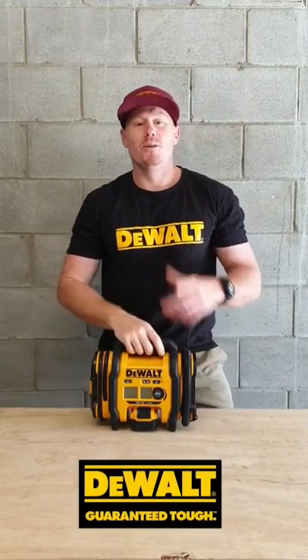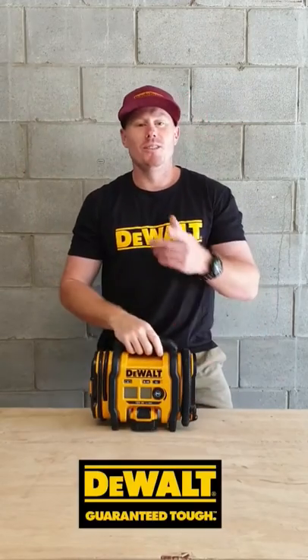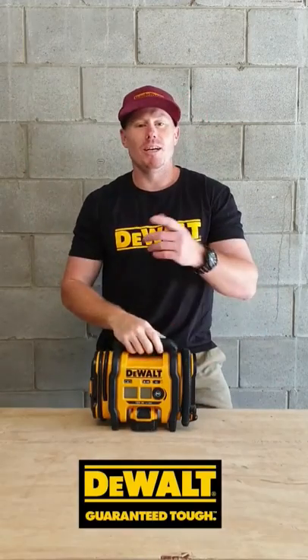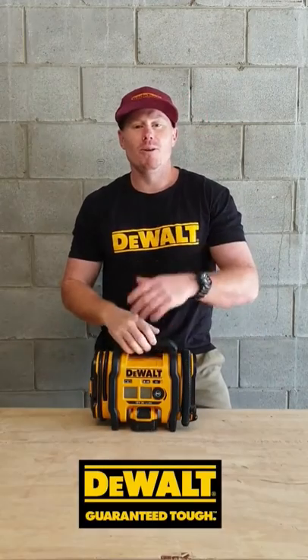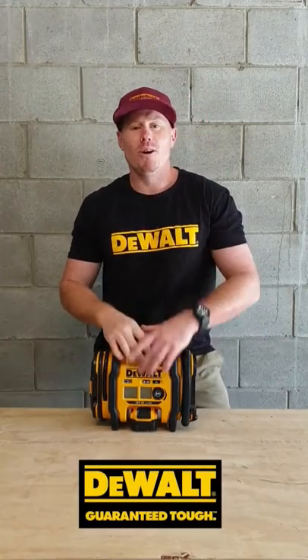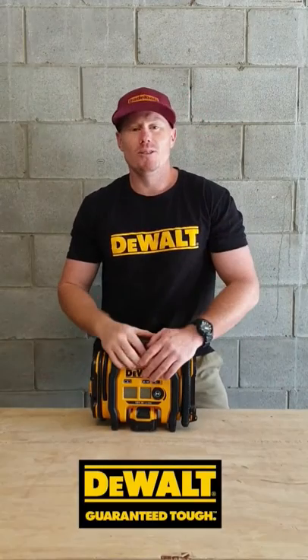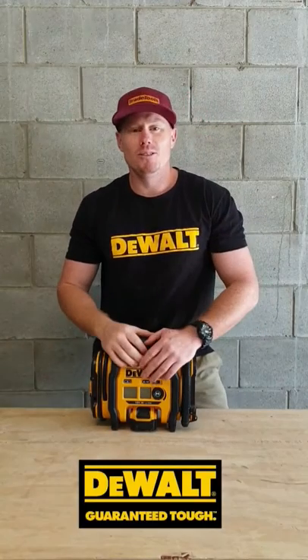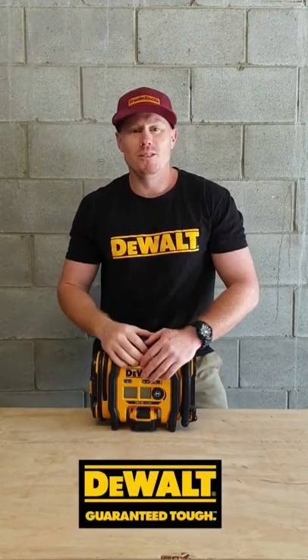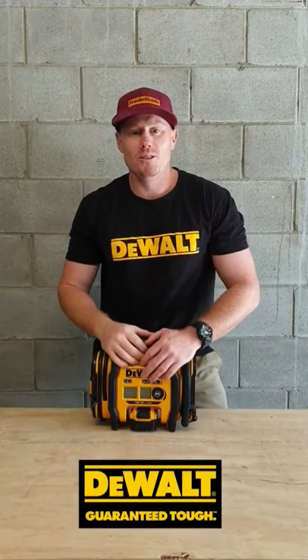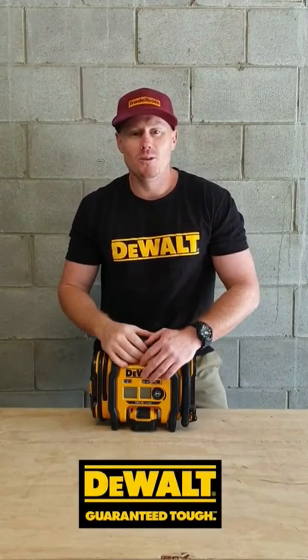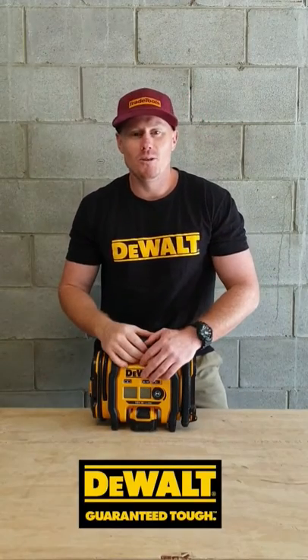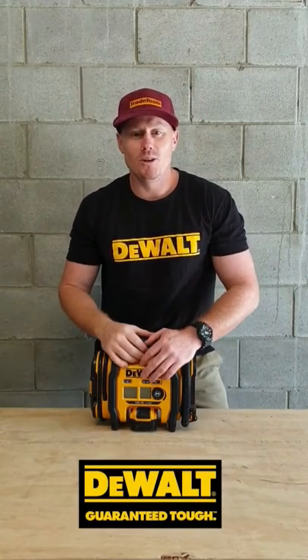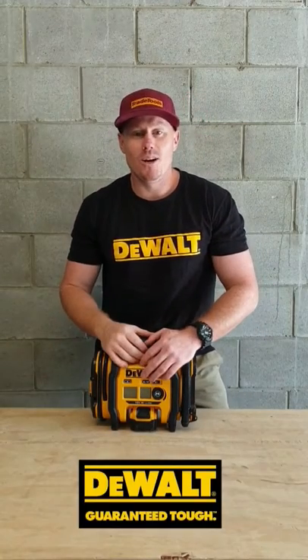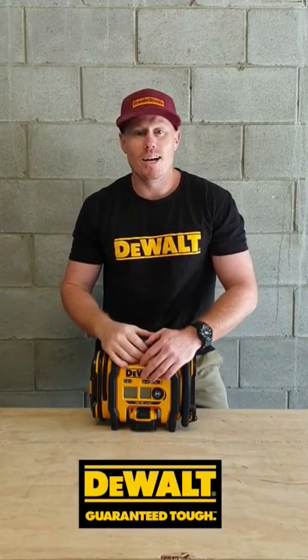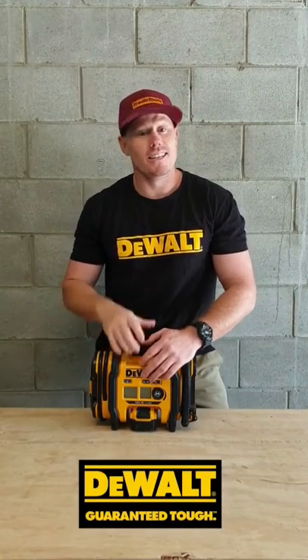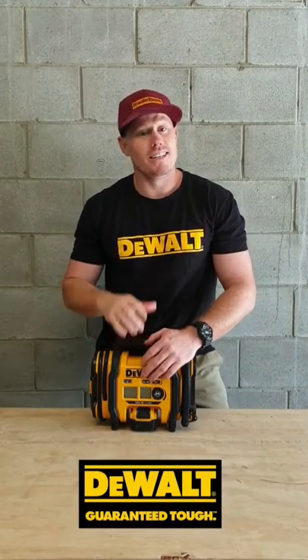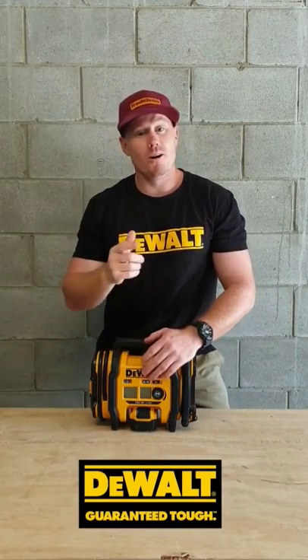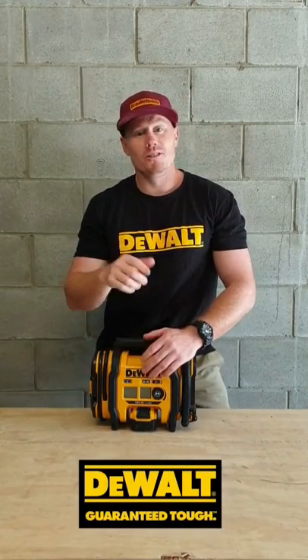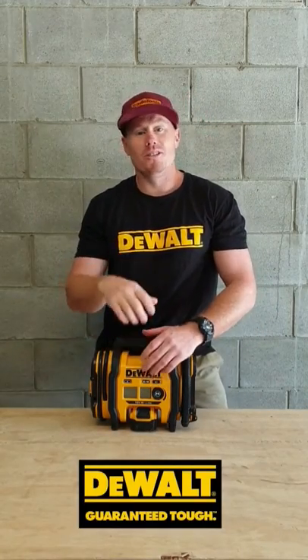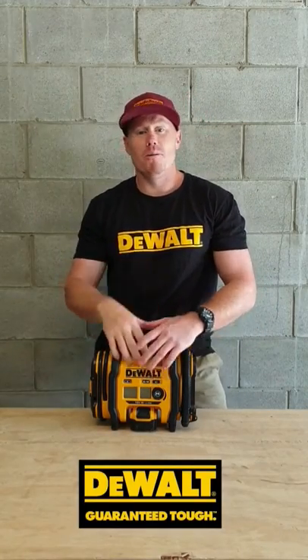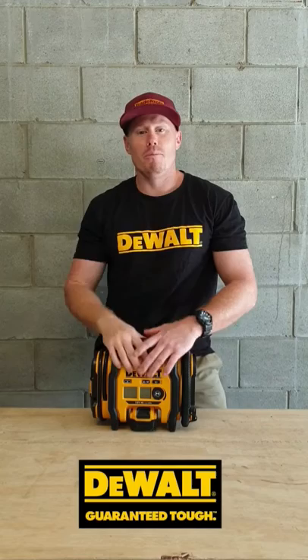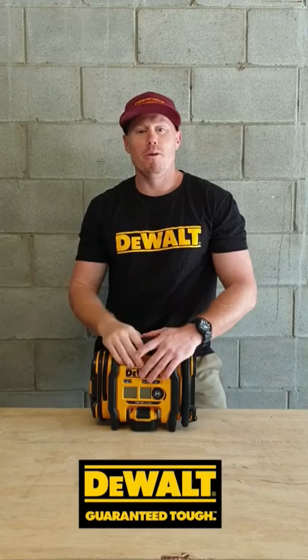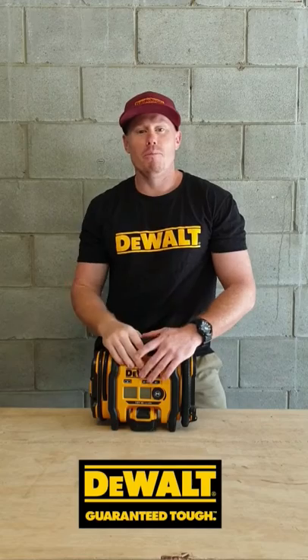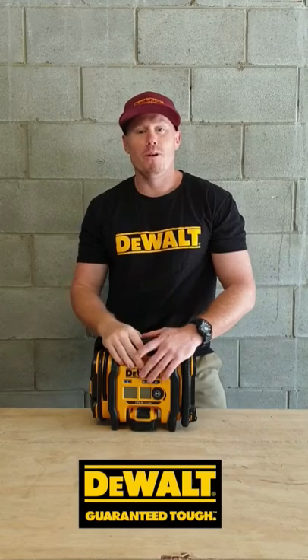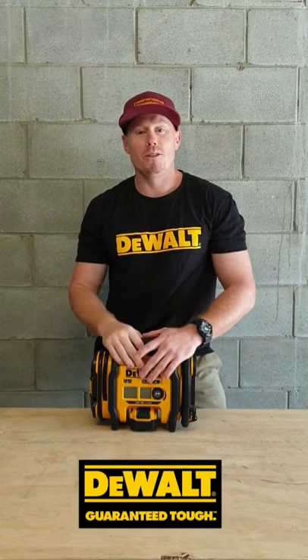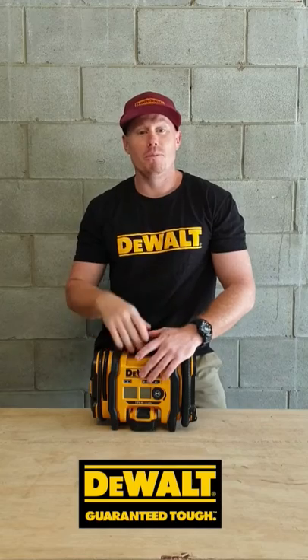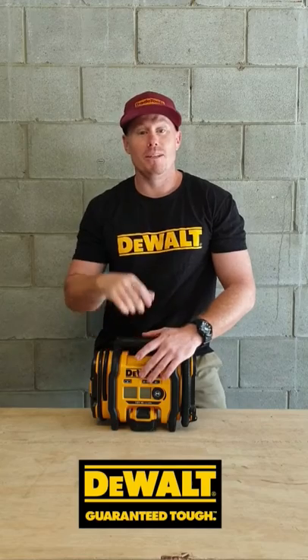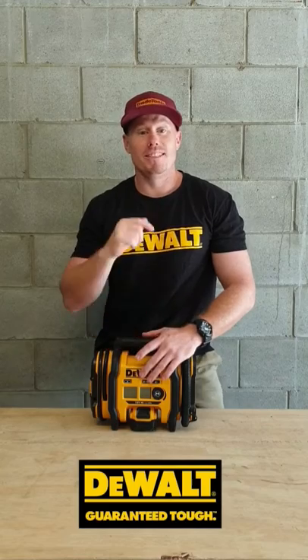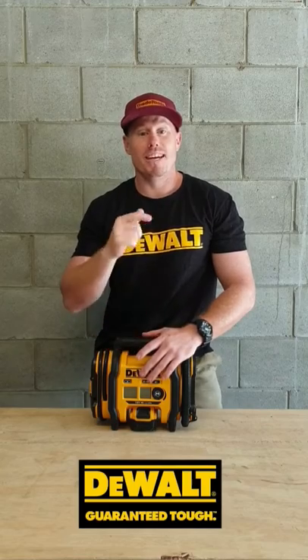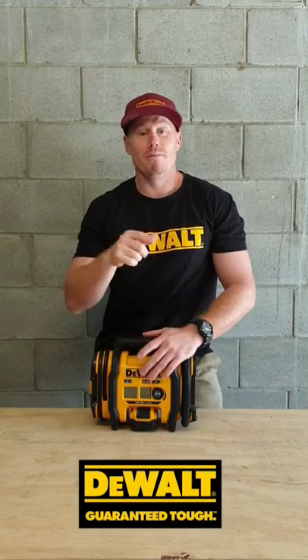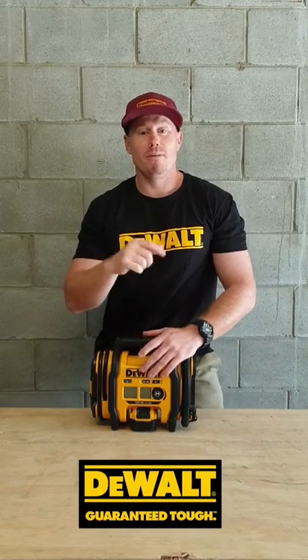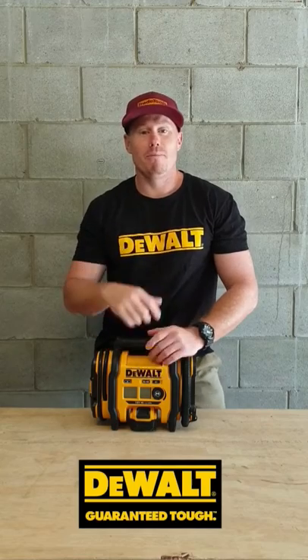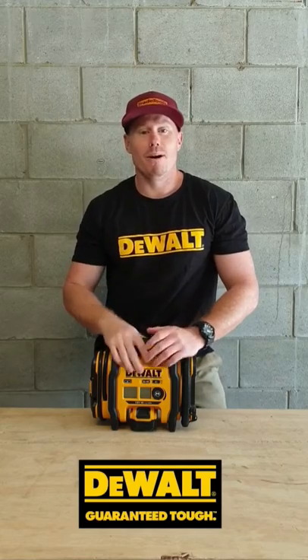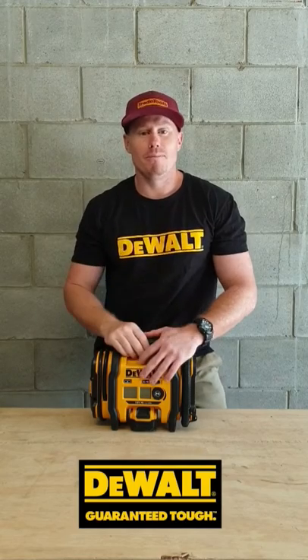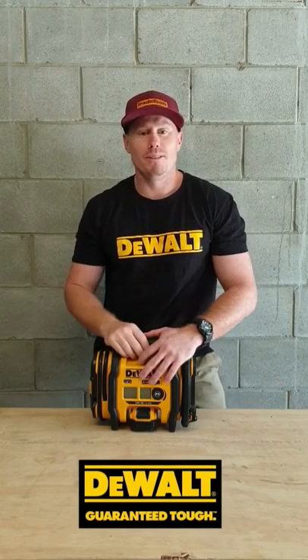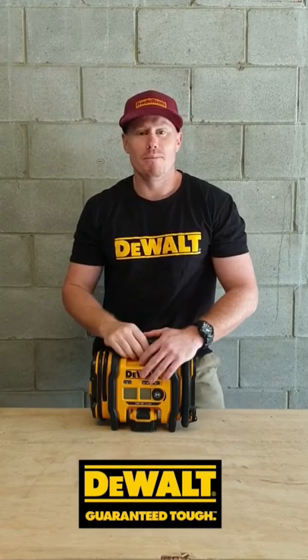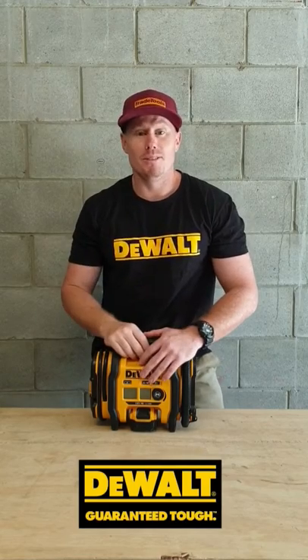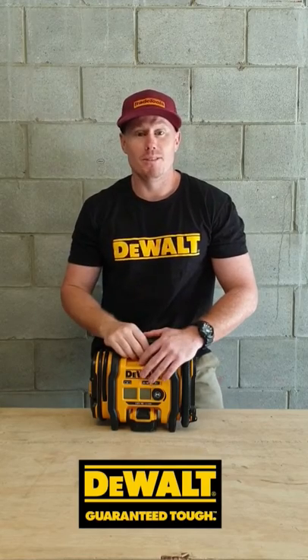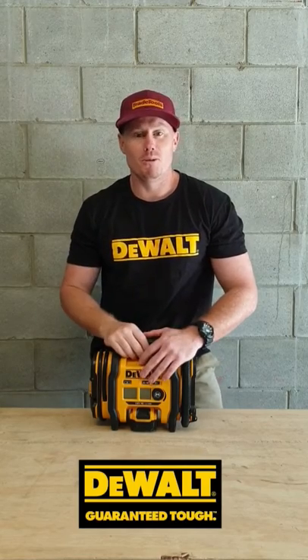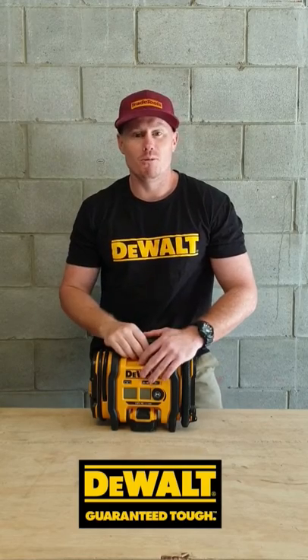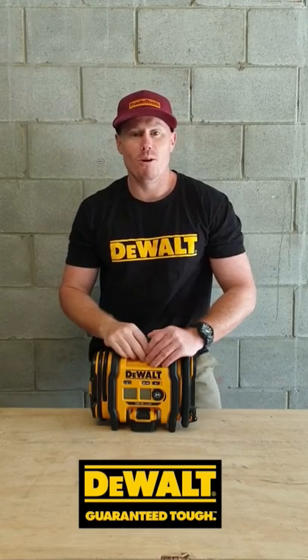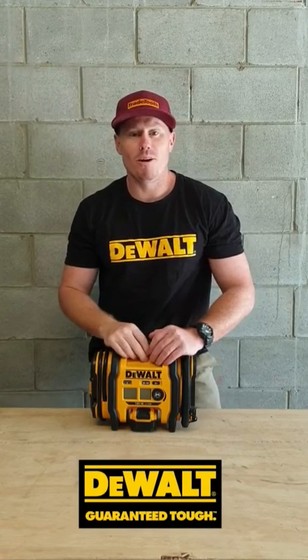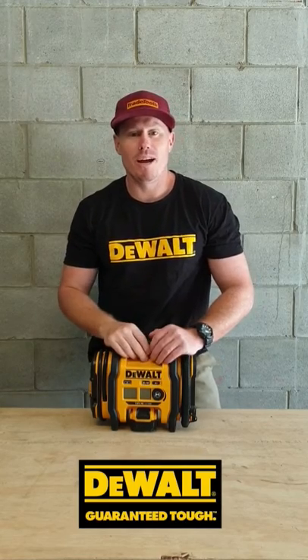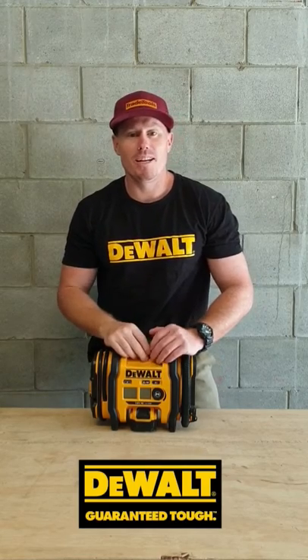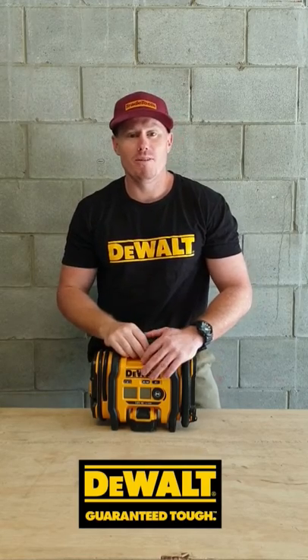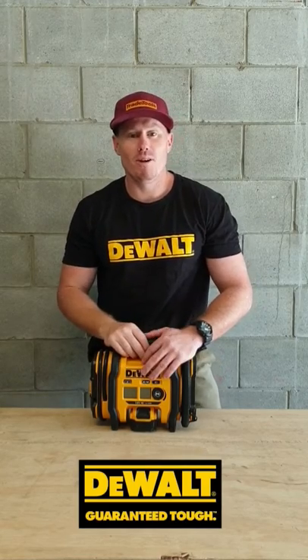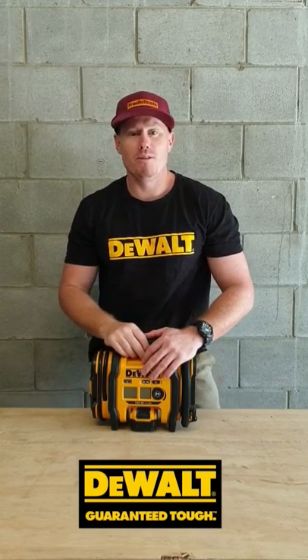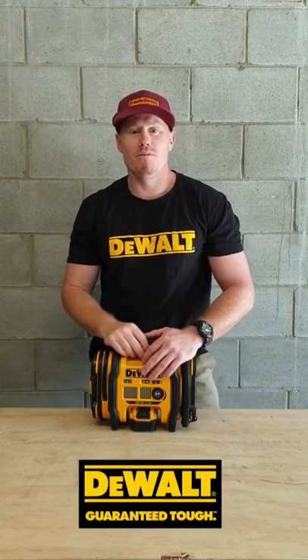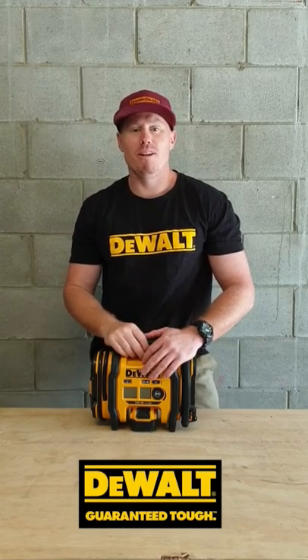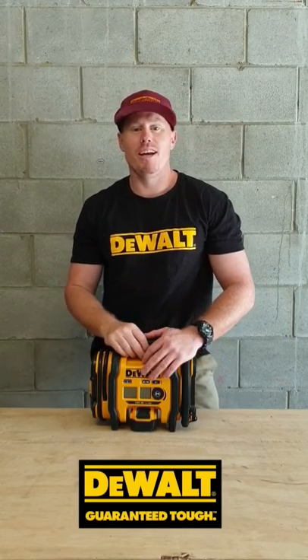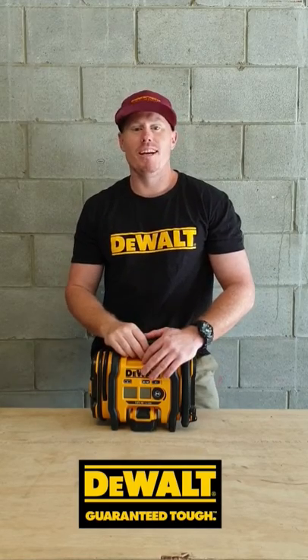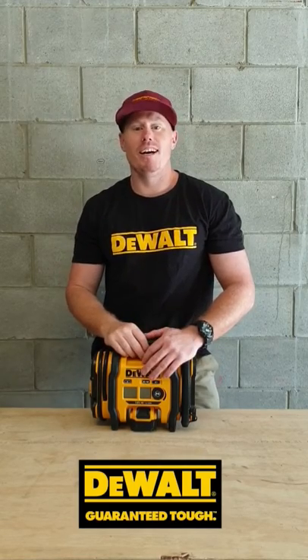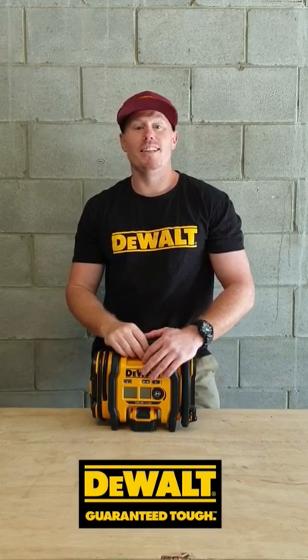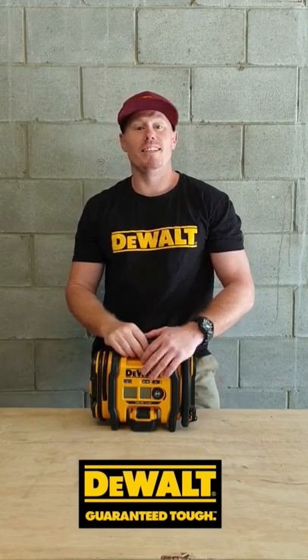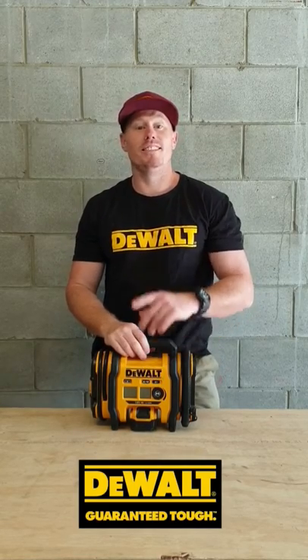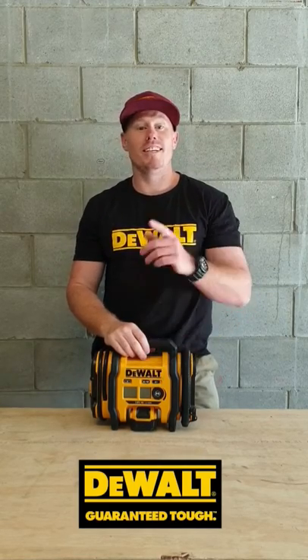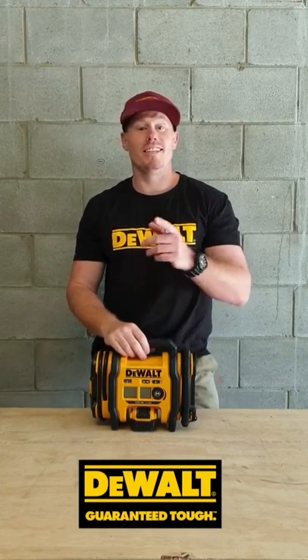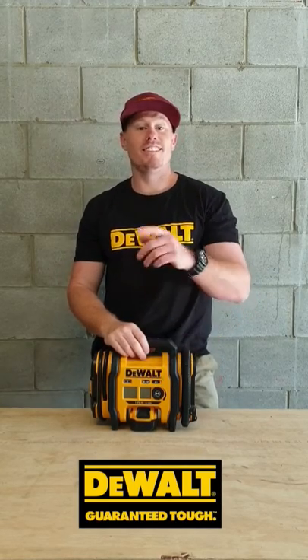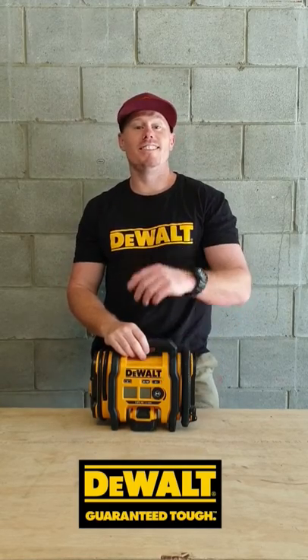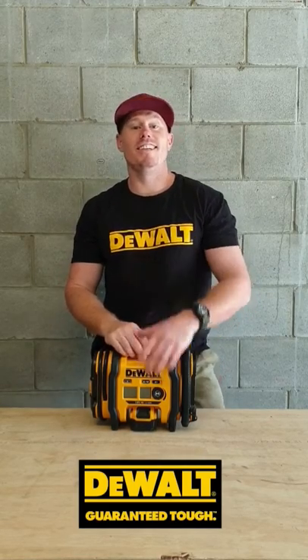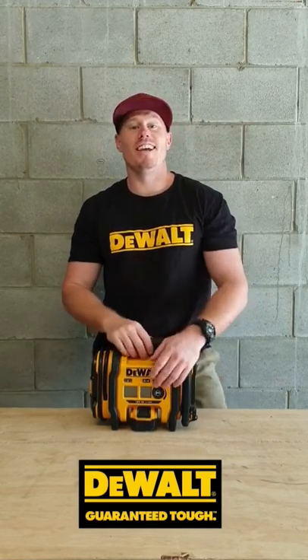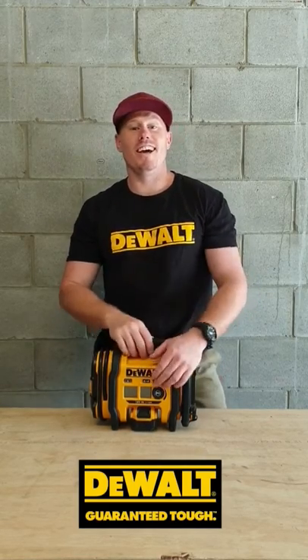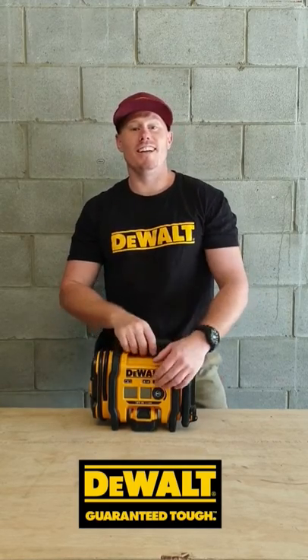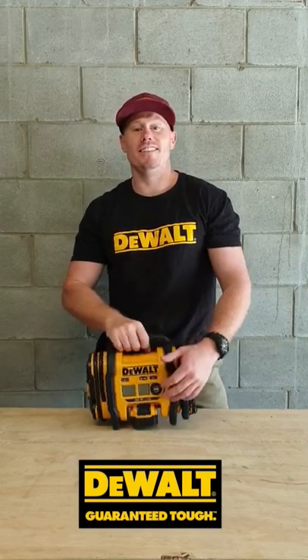What's up guys, Aussie Tool Guy. It's the DeWalt 18 Volt Inflator. Let's check this thing out.